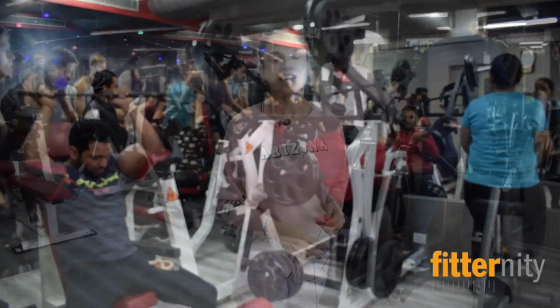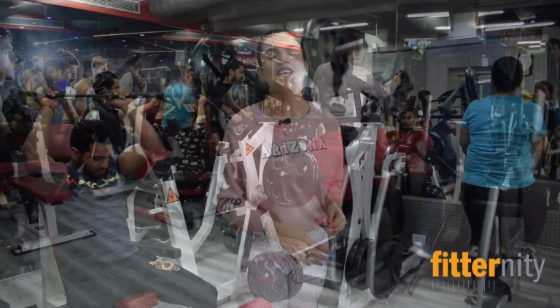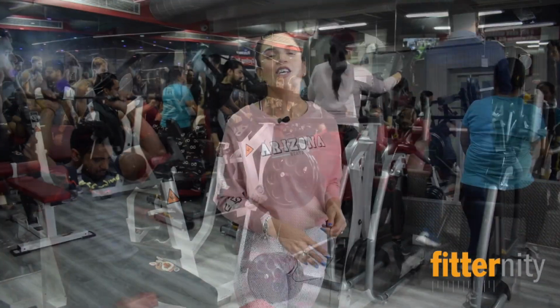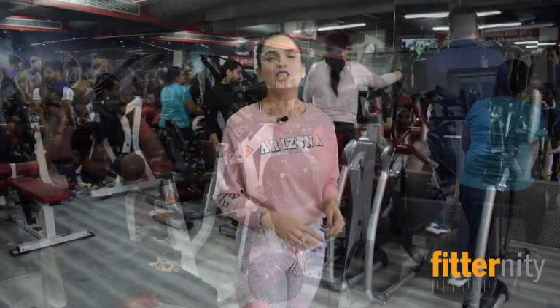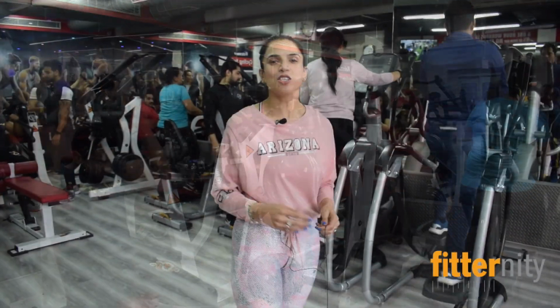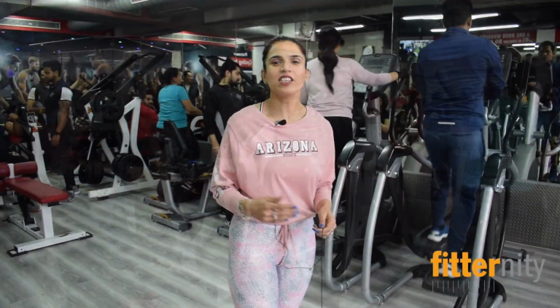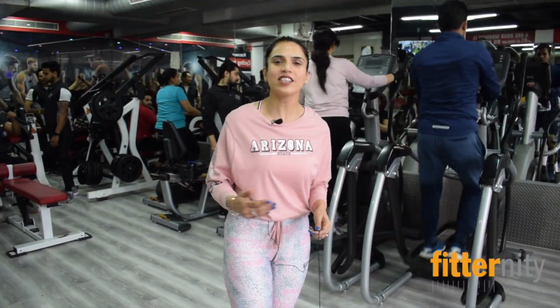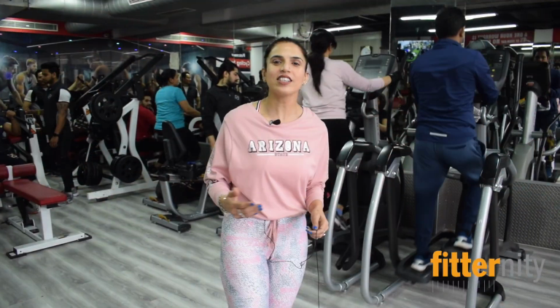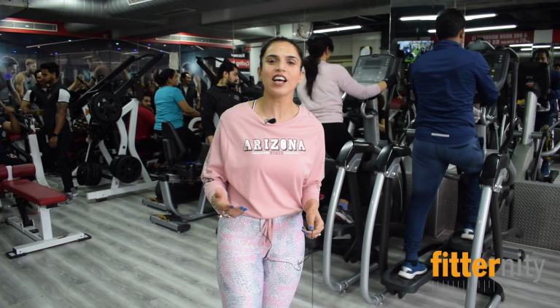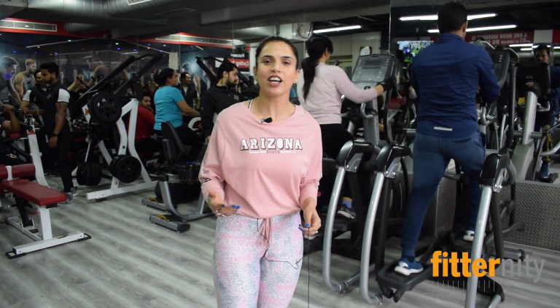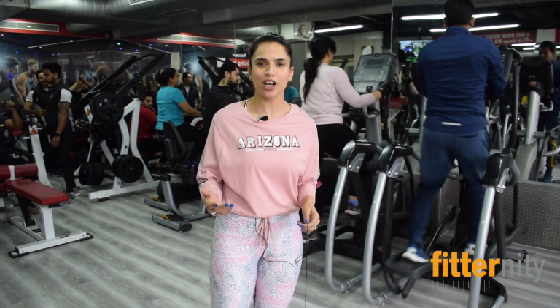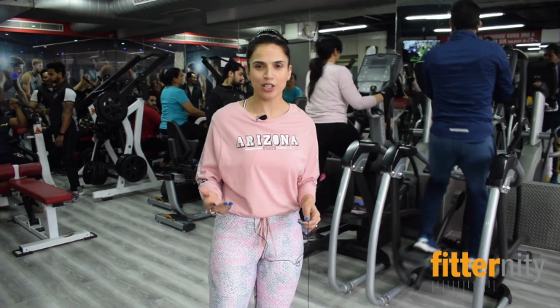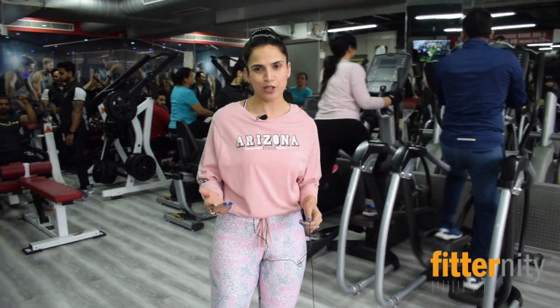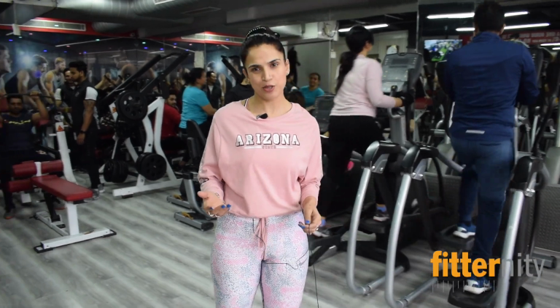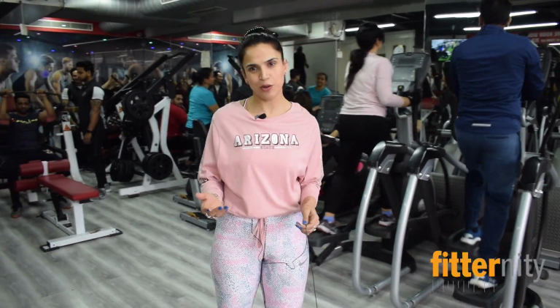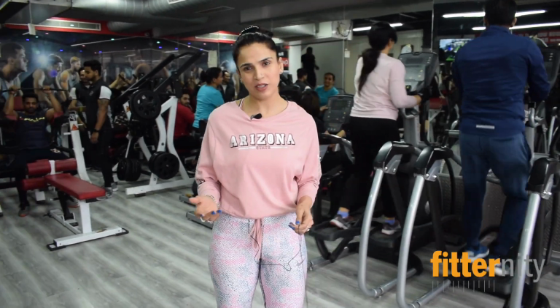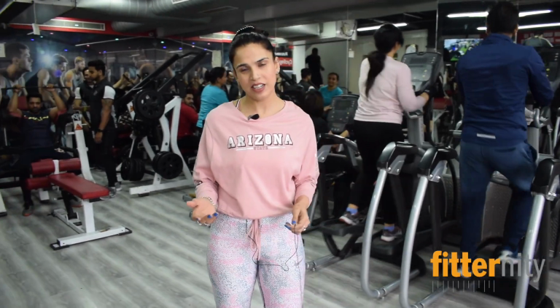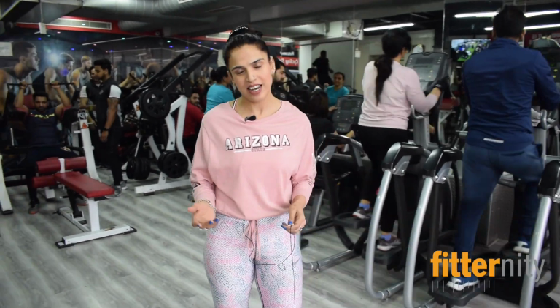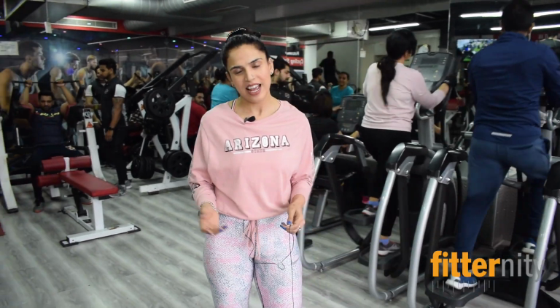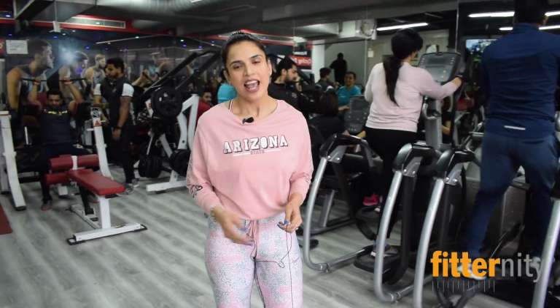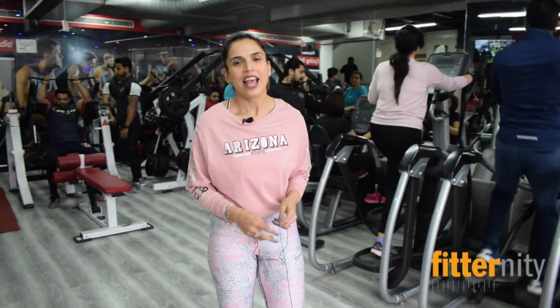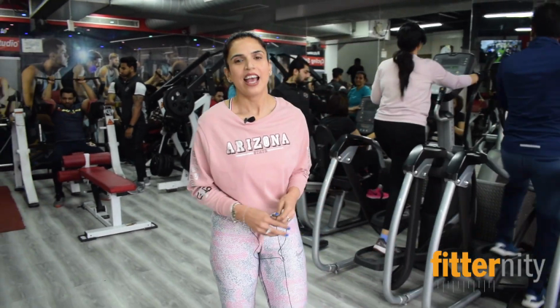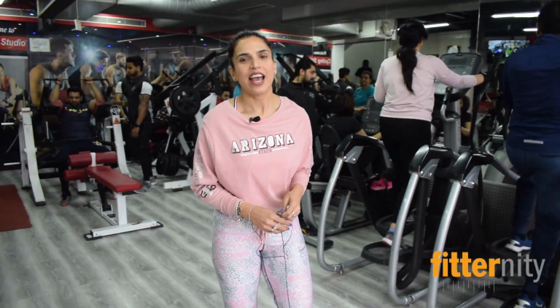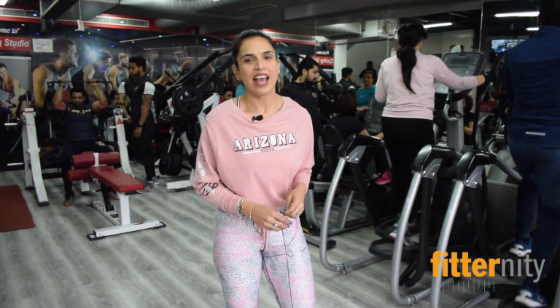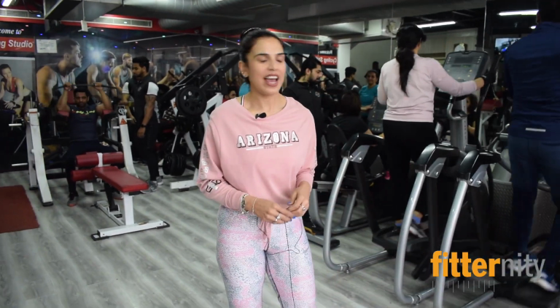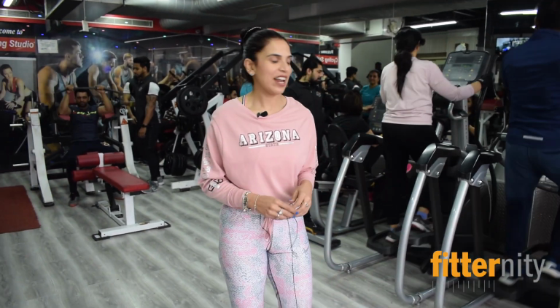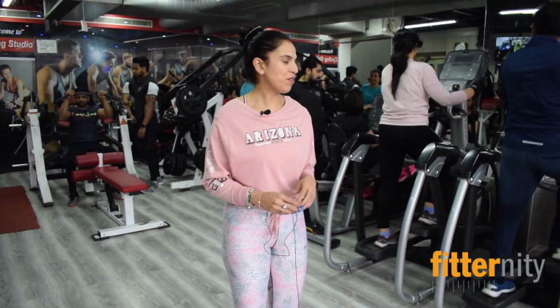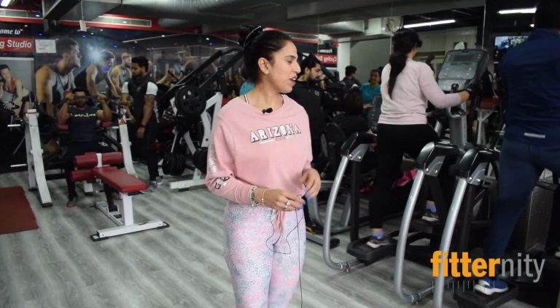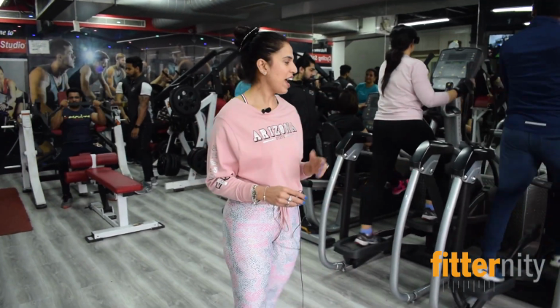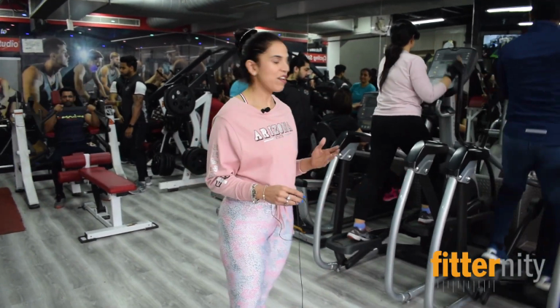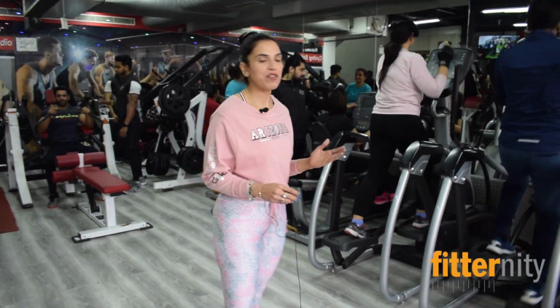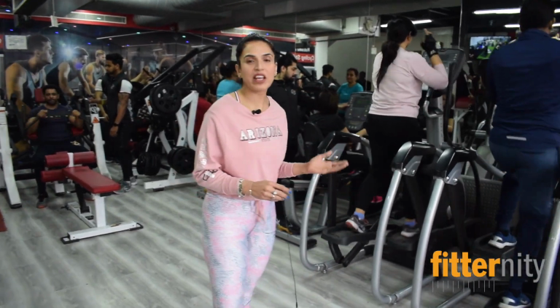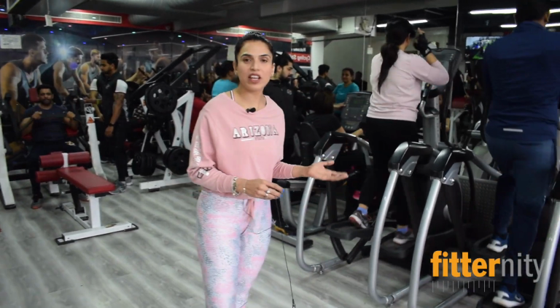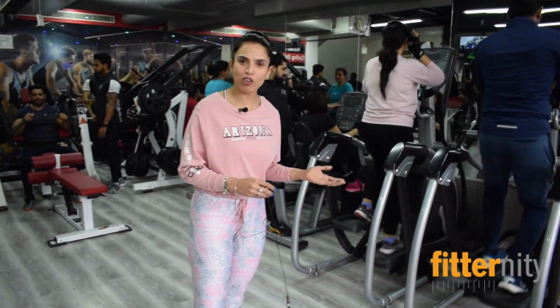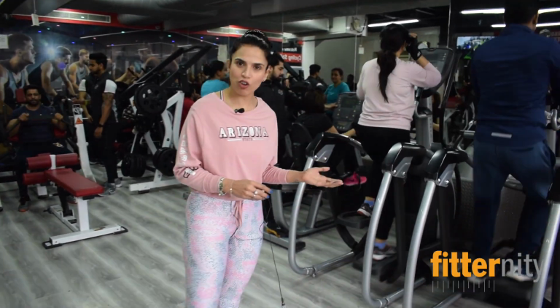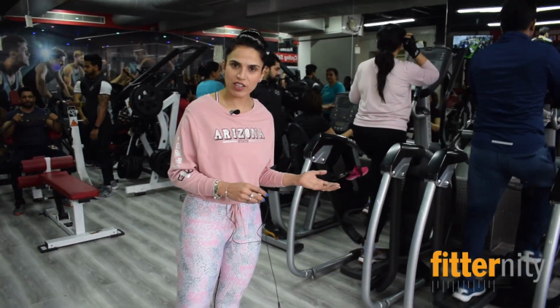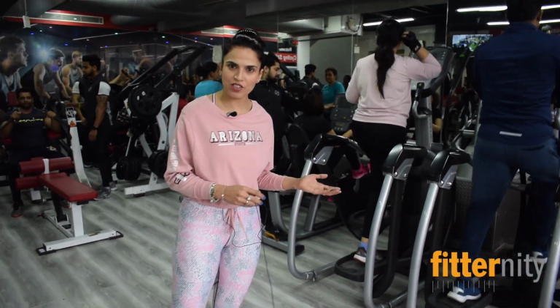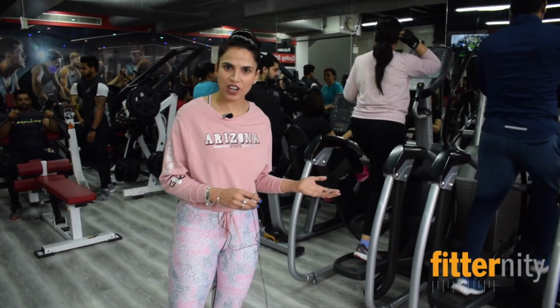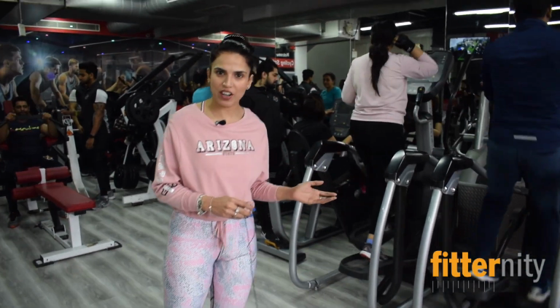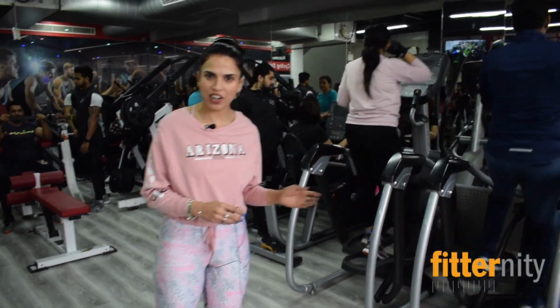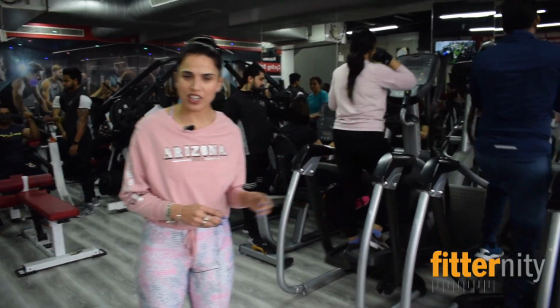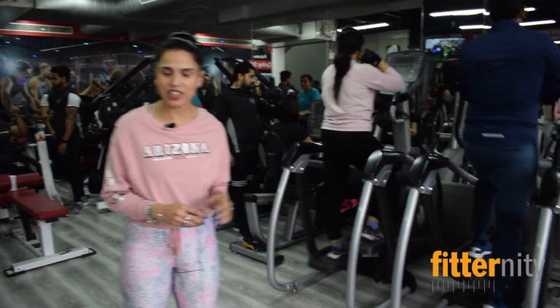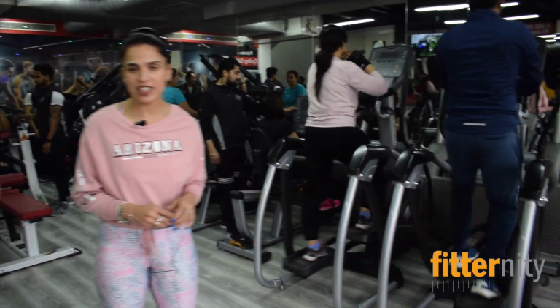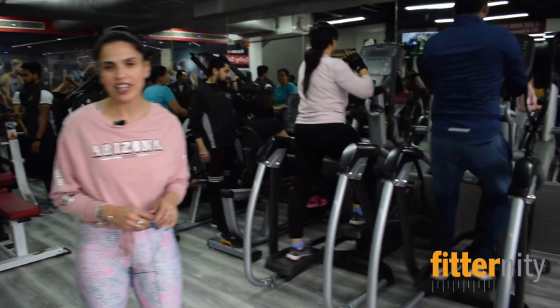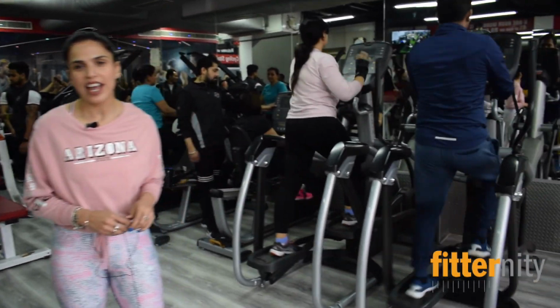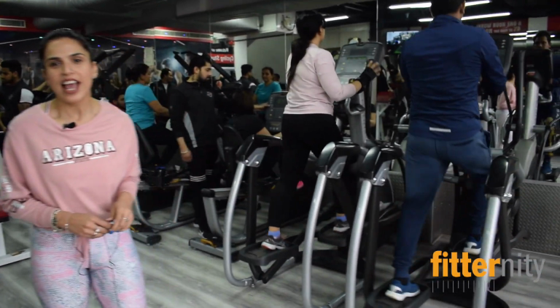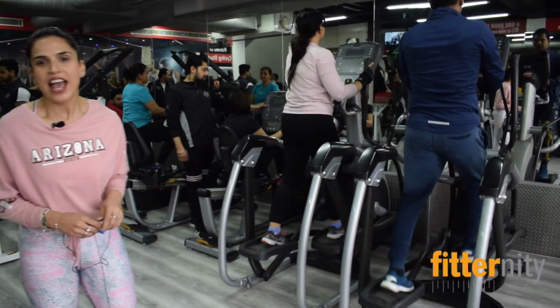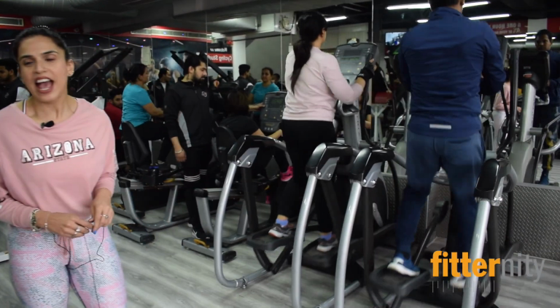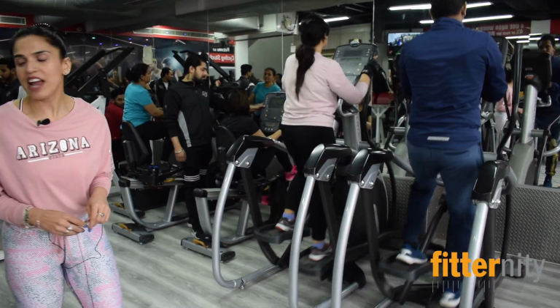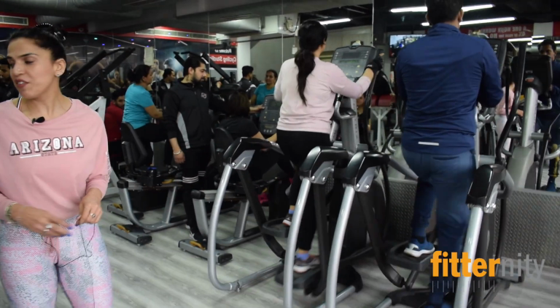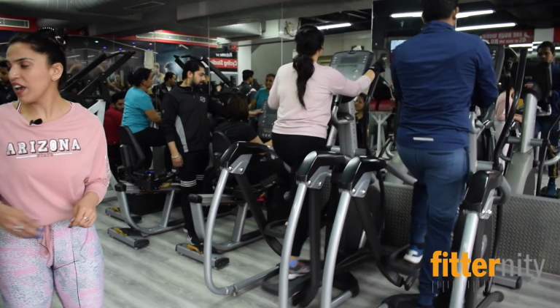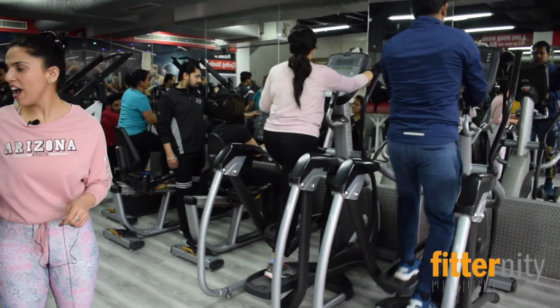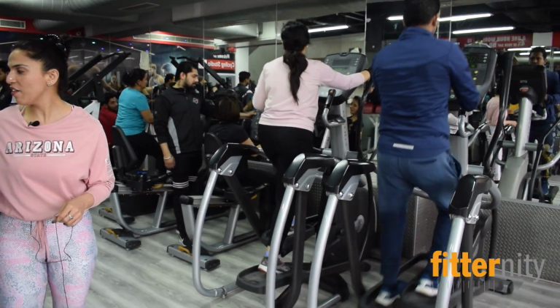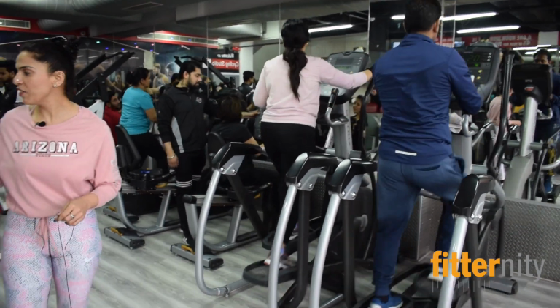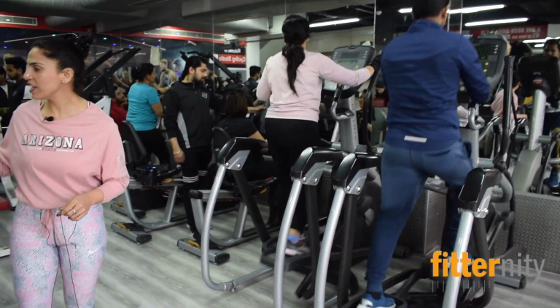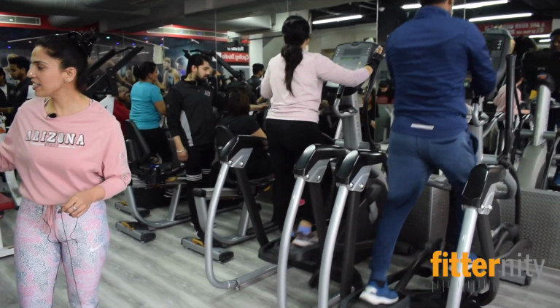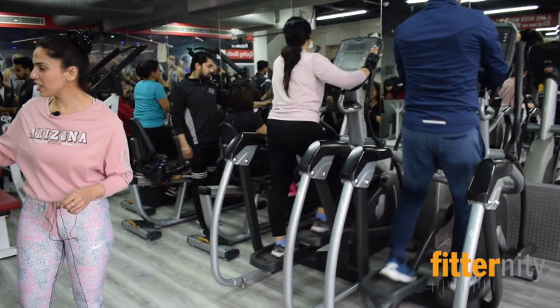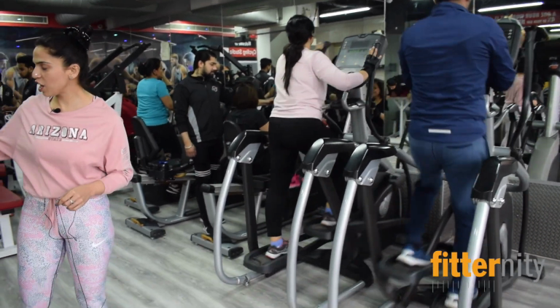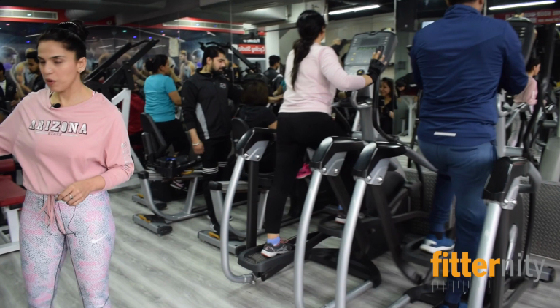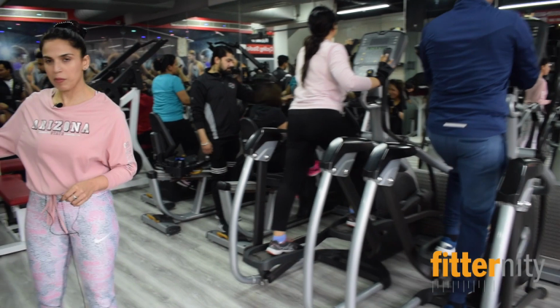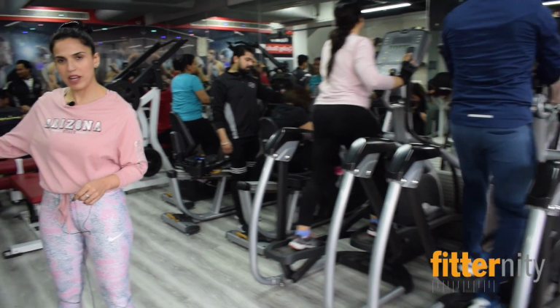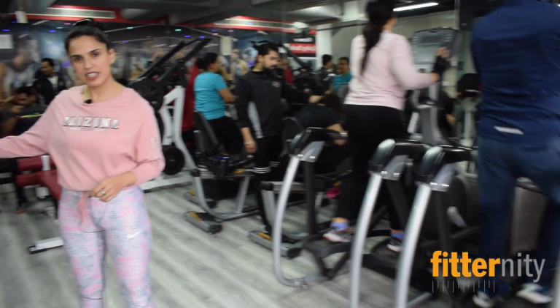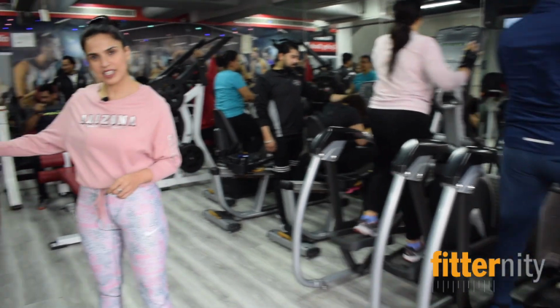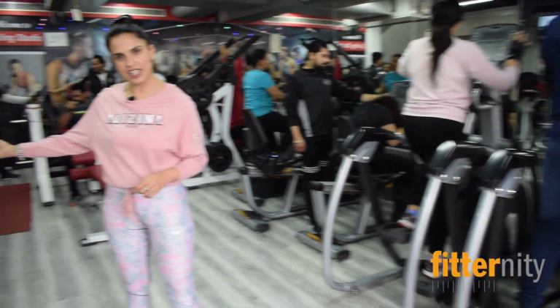So this is our cardio gym and we have the cross trainers and we have the stair master.